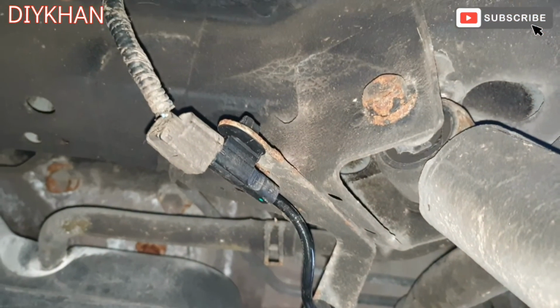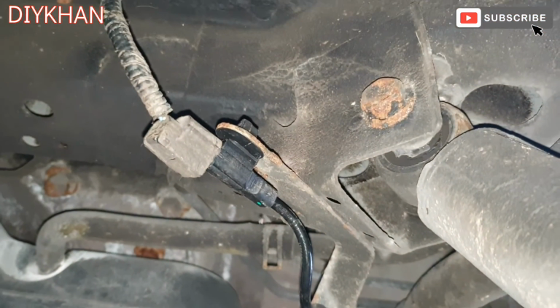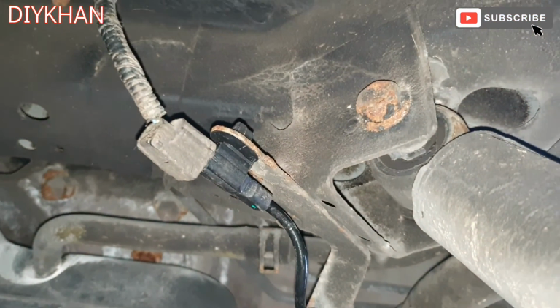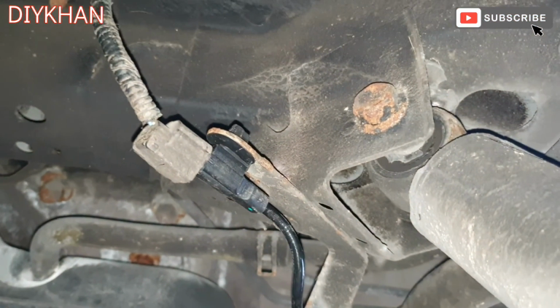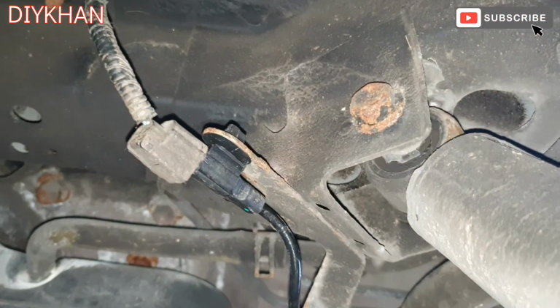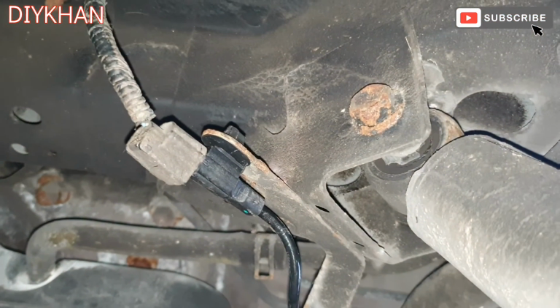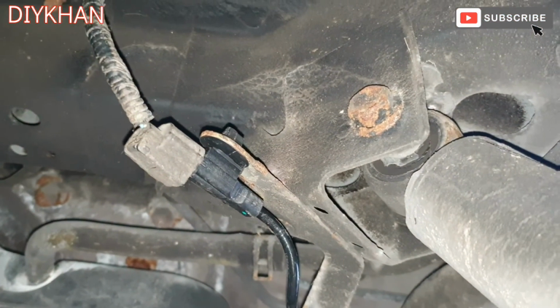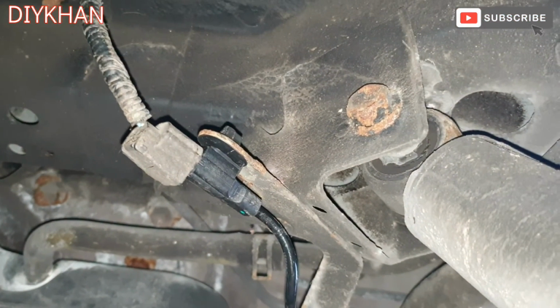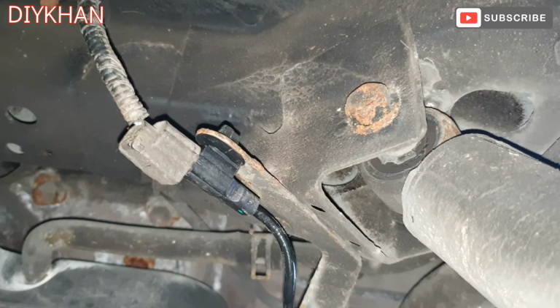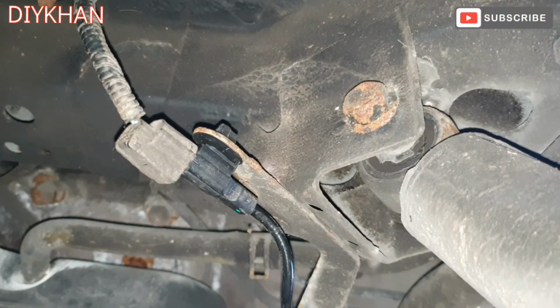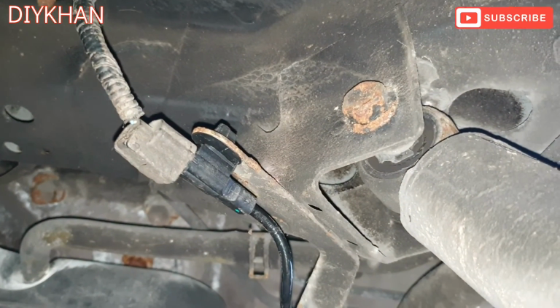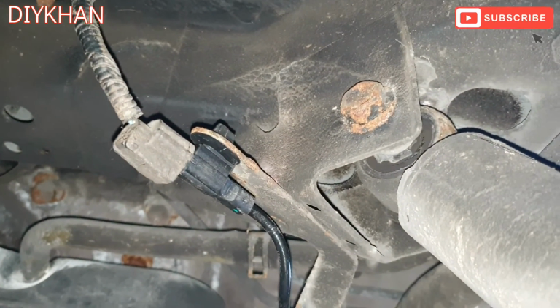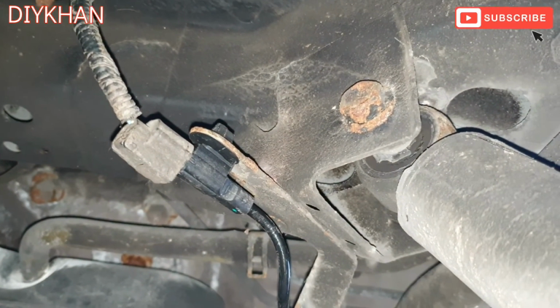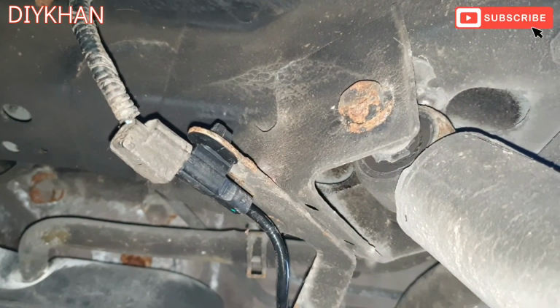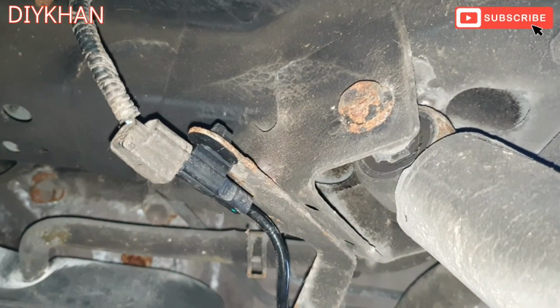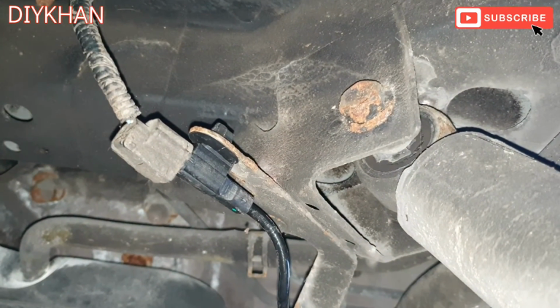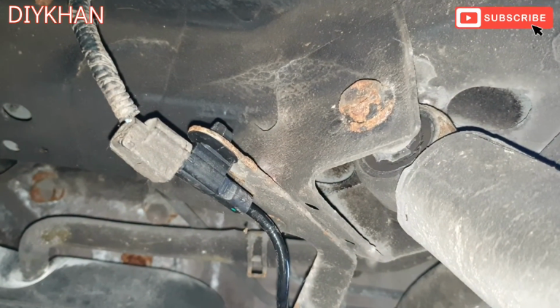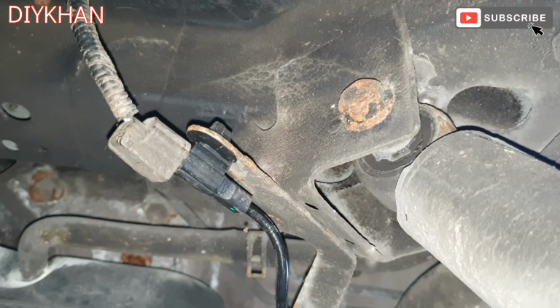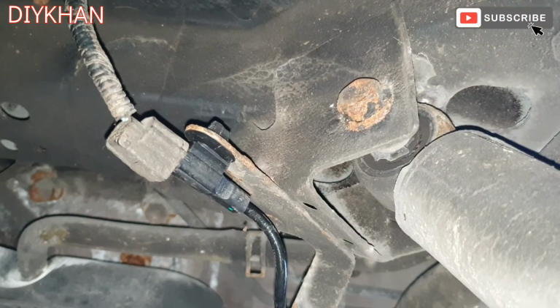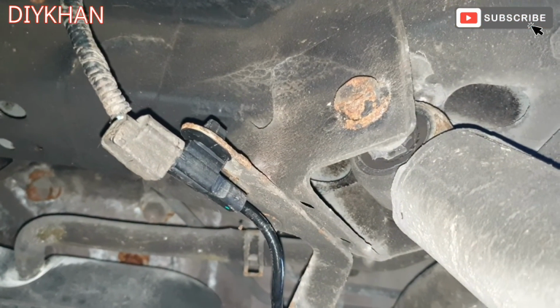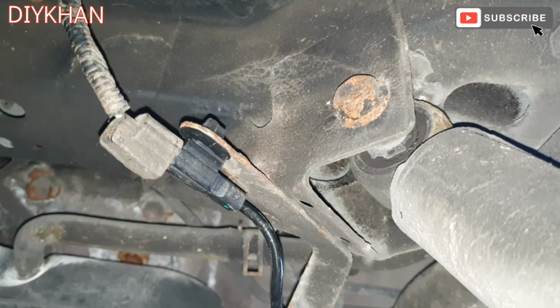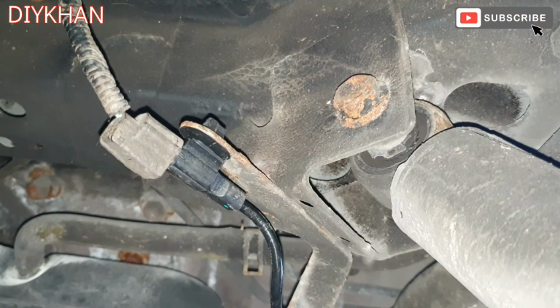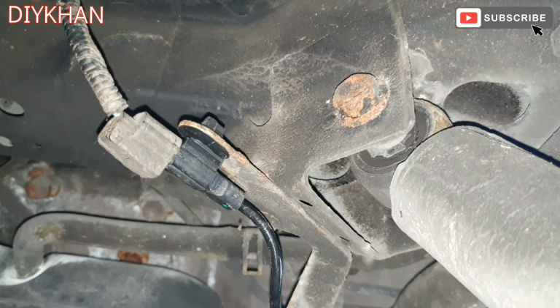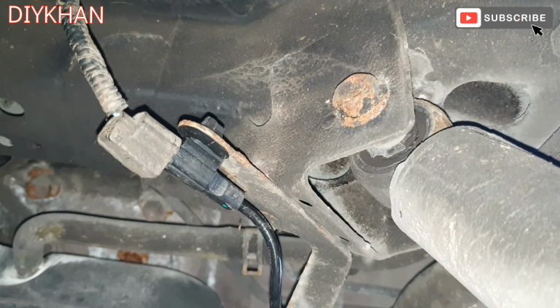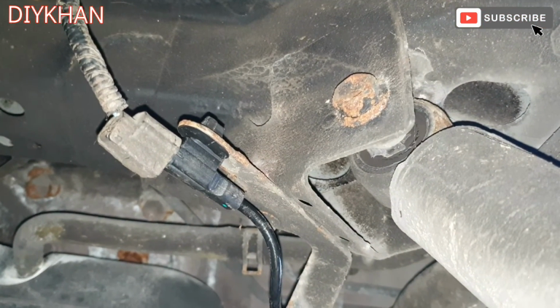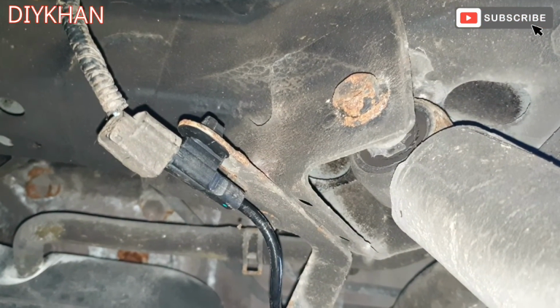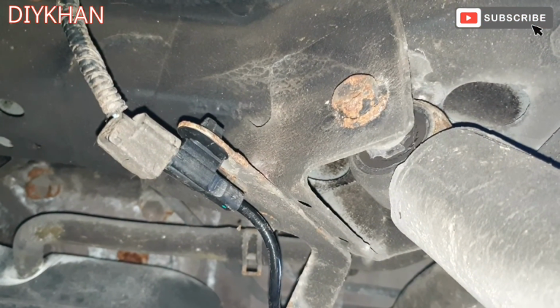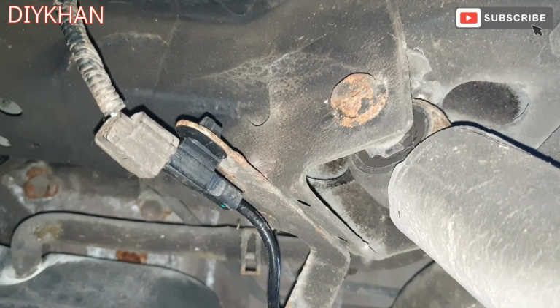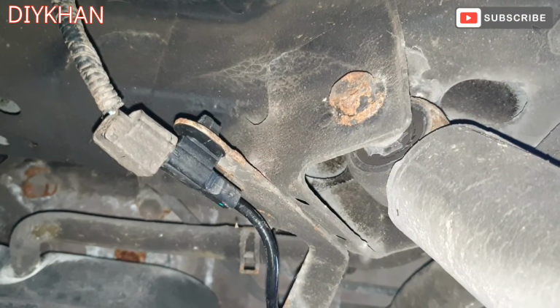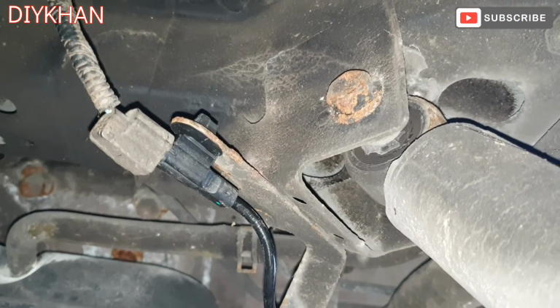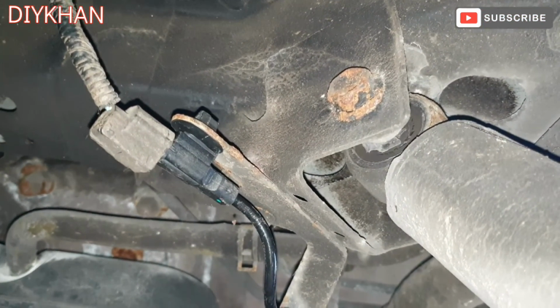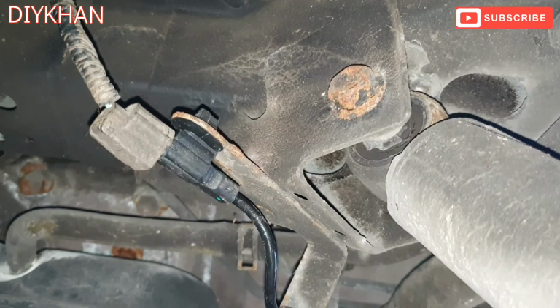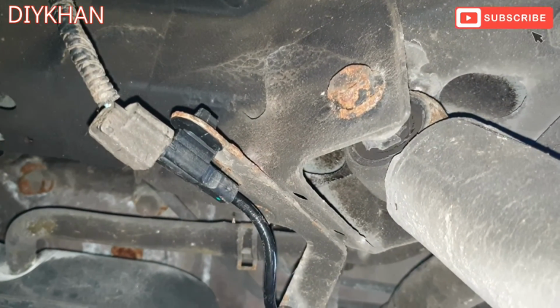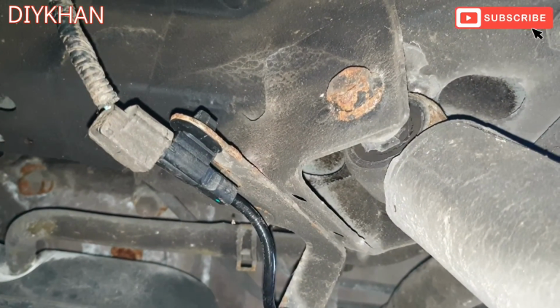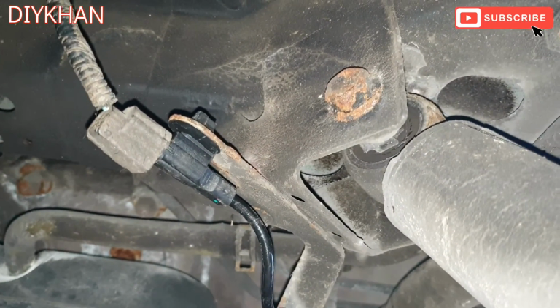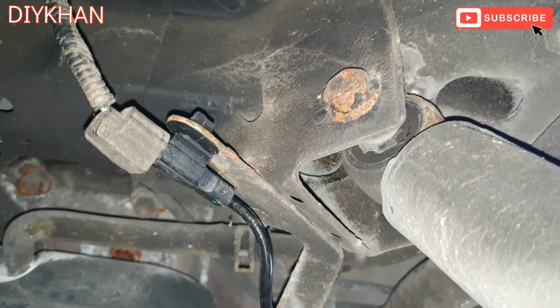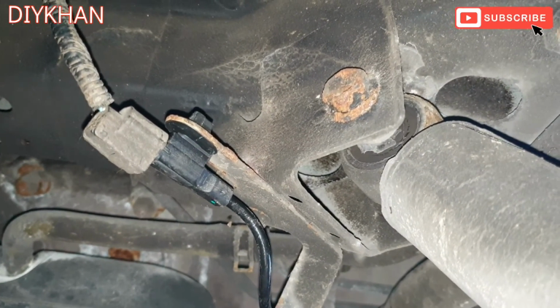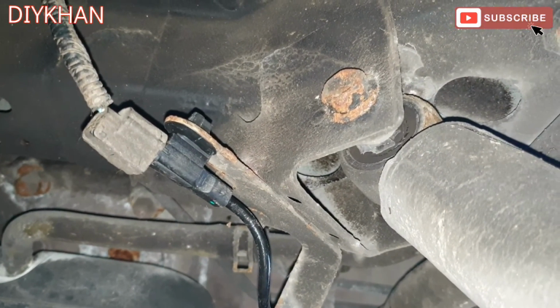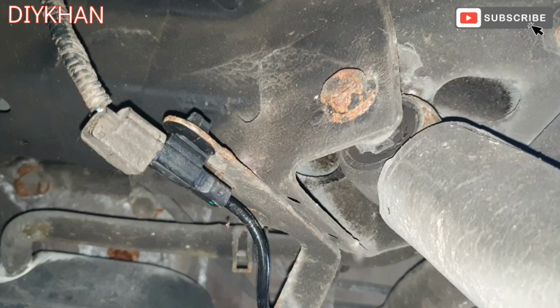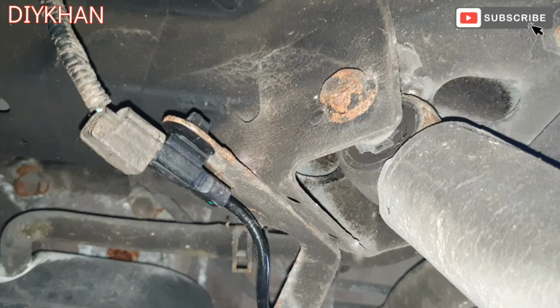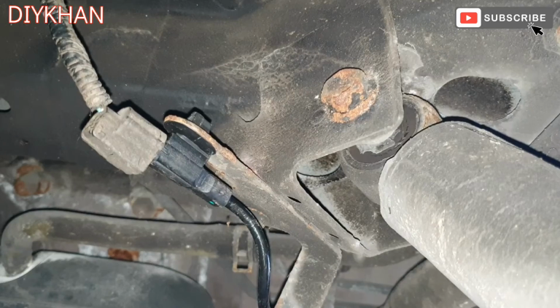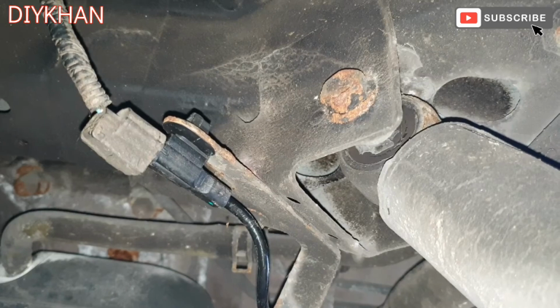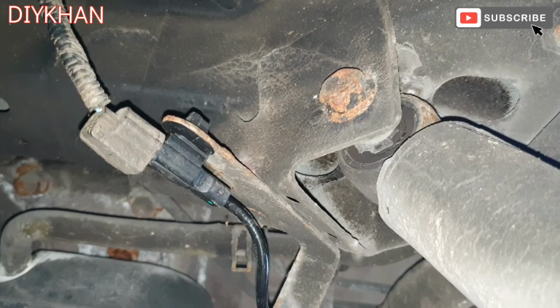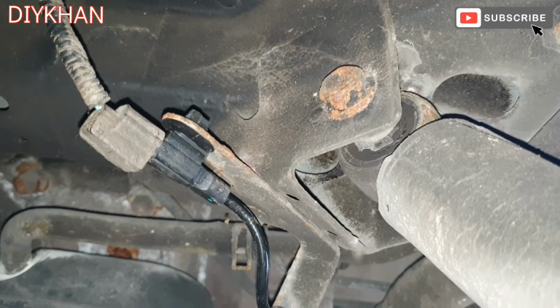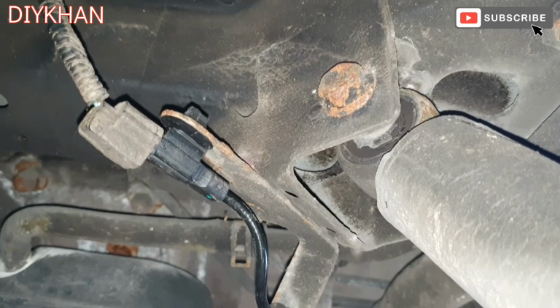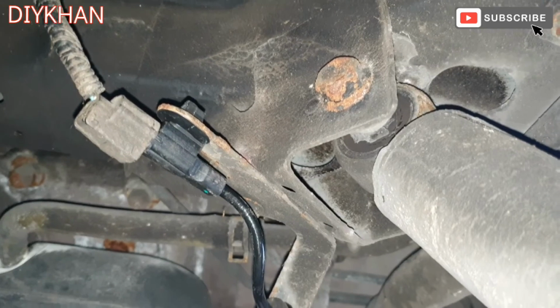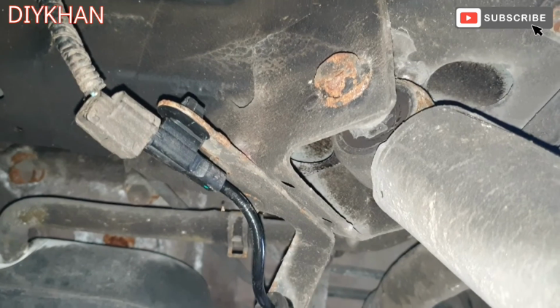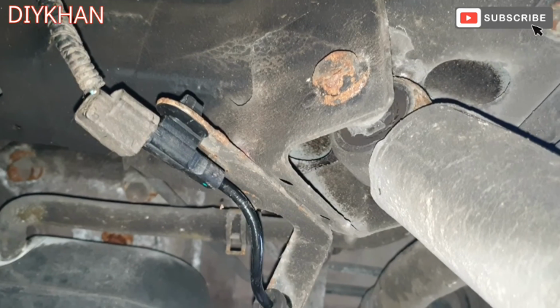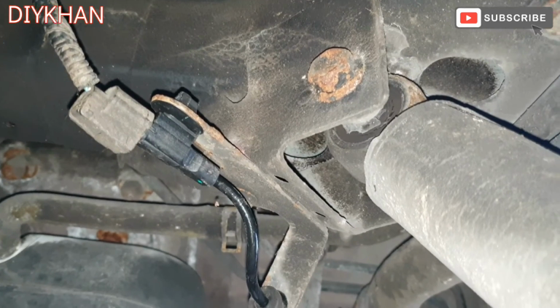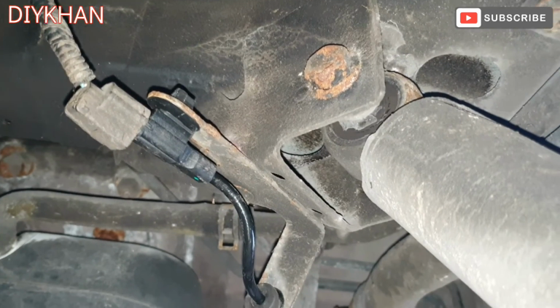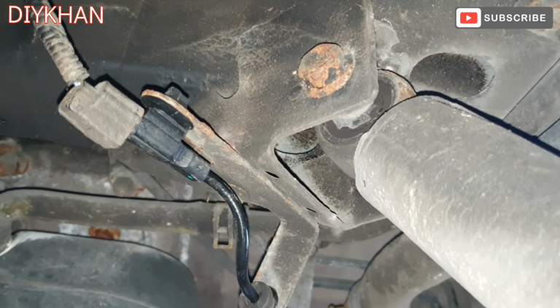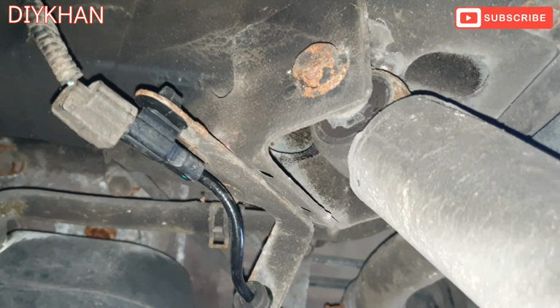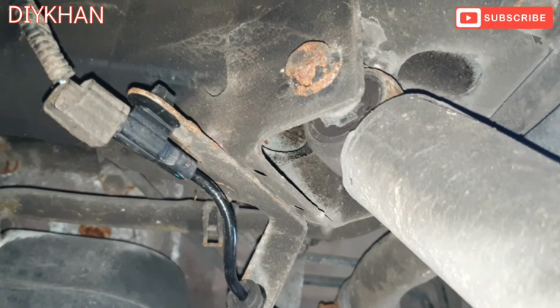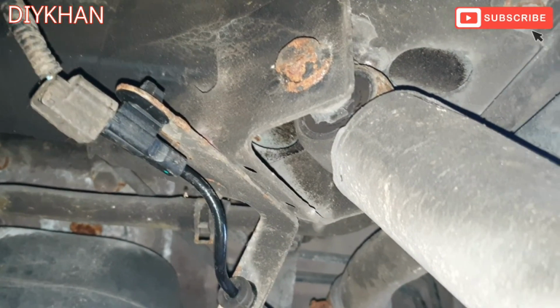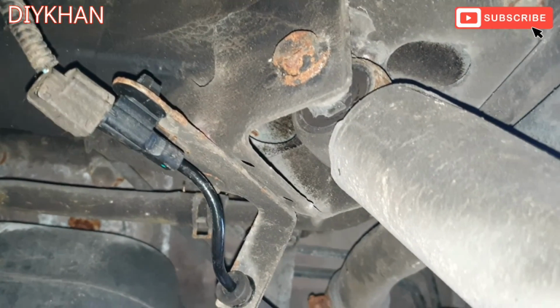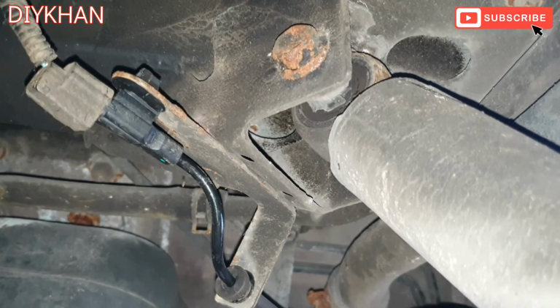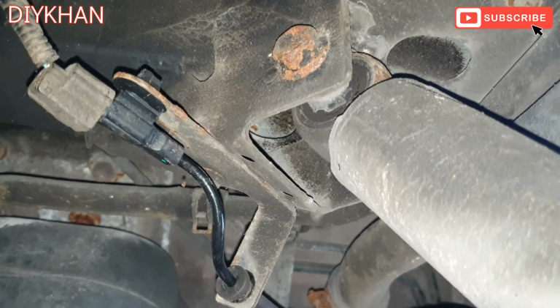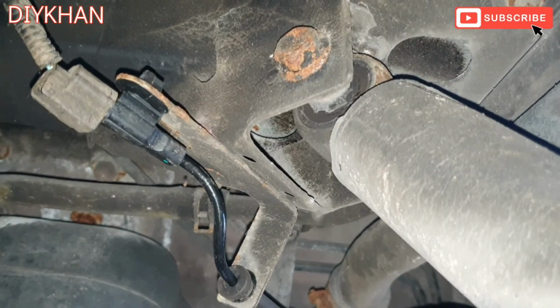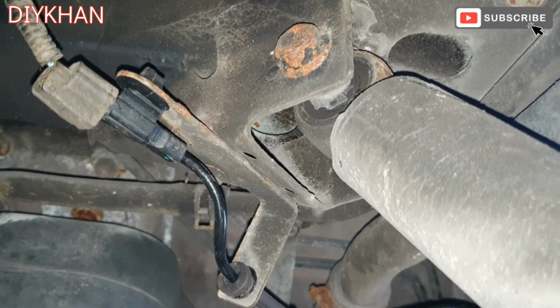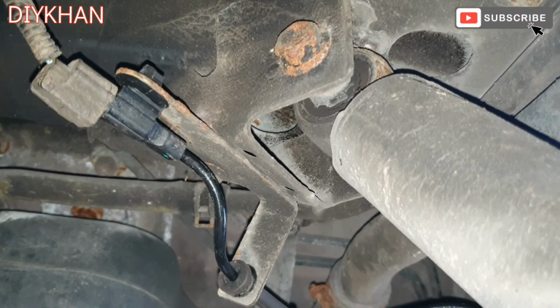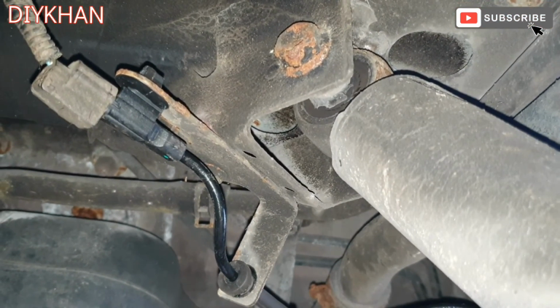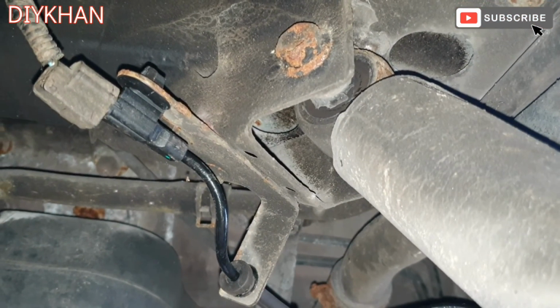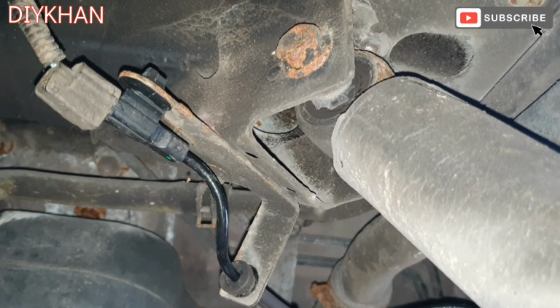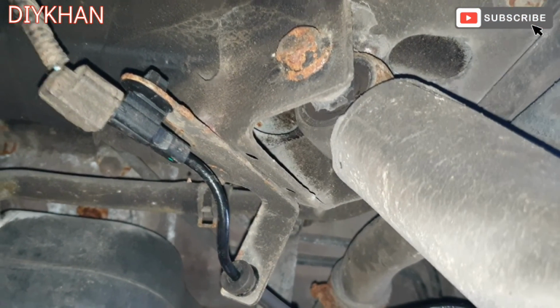I hope this video is going to help you fix your problem with your Nissan Qashqai. Thank you very much for watching the video.